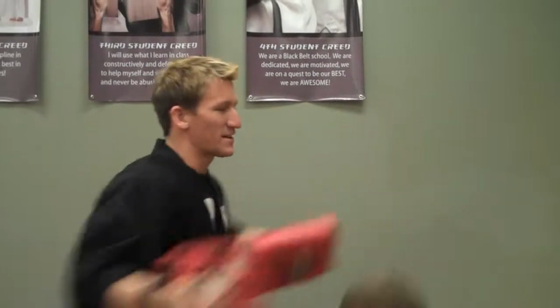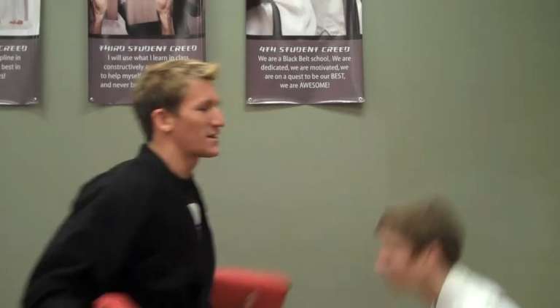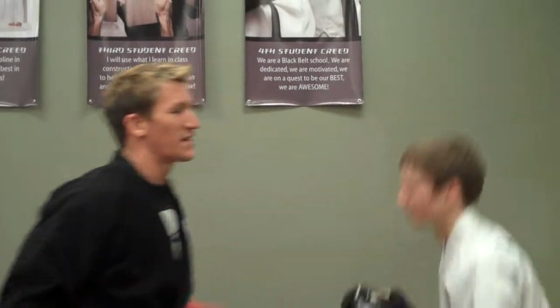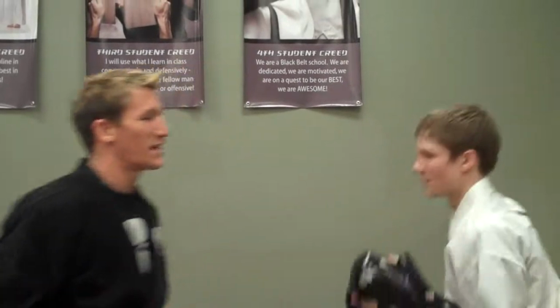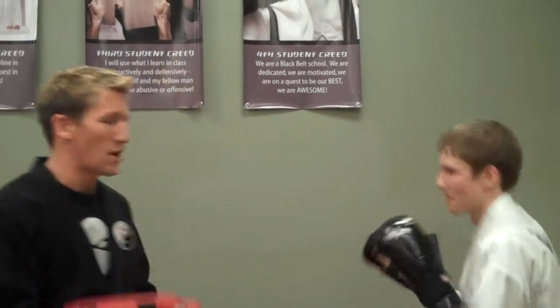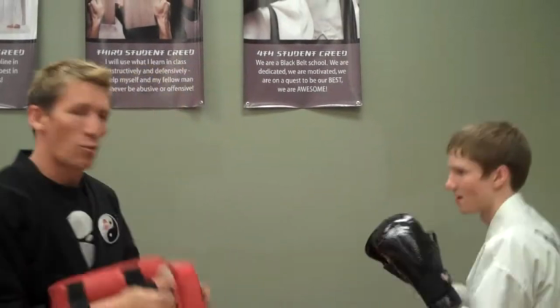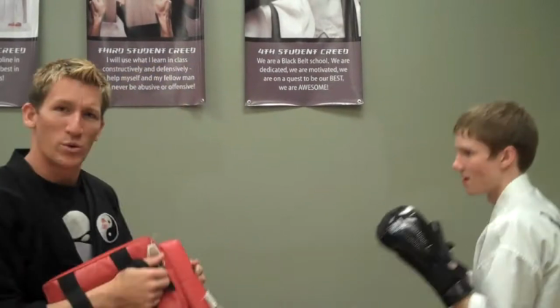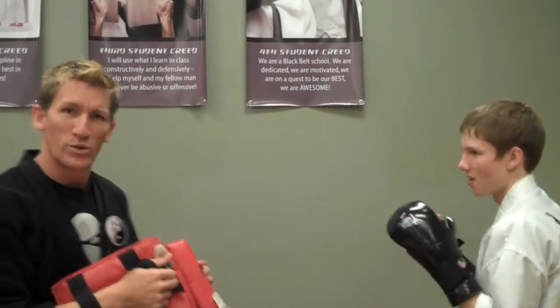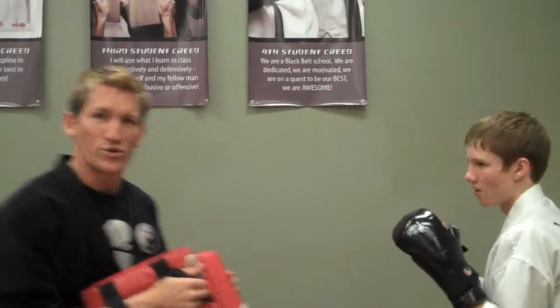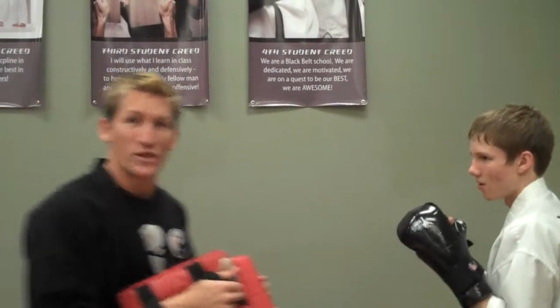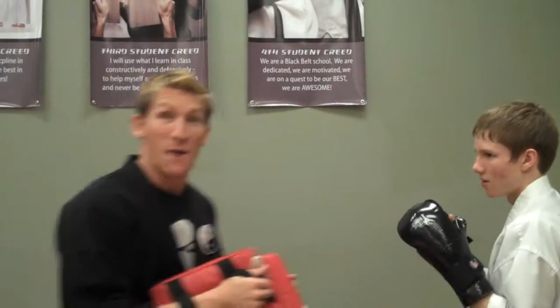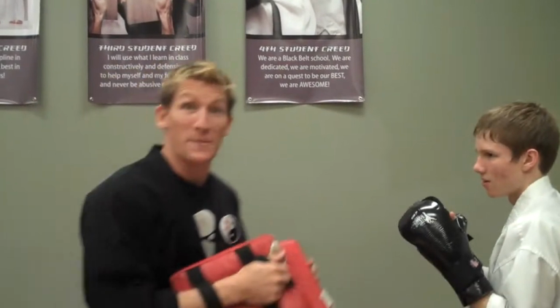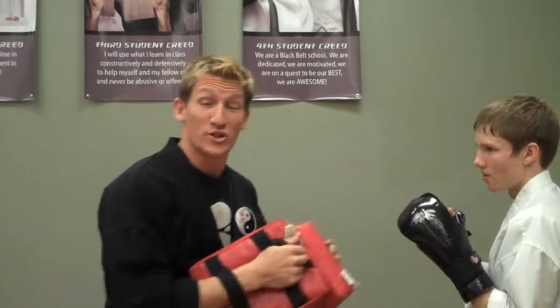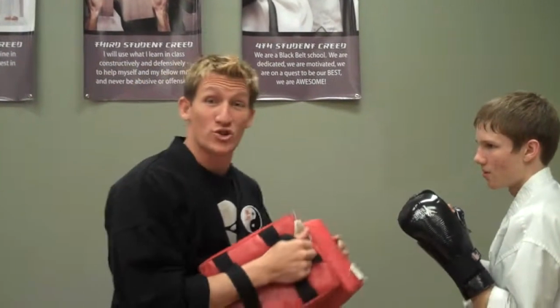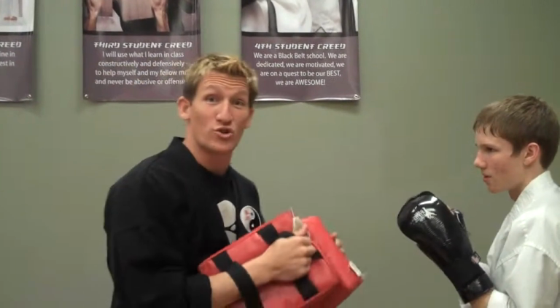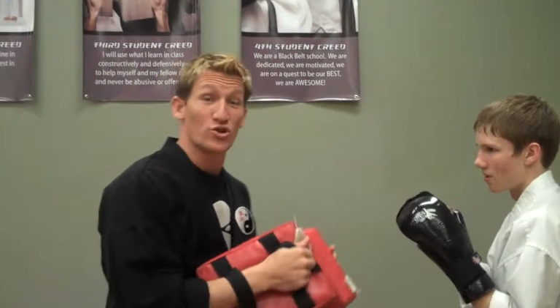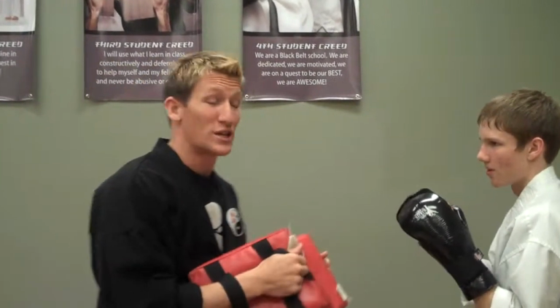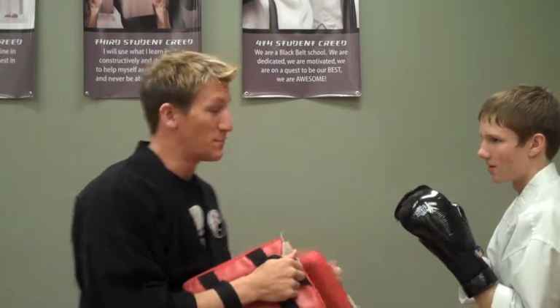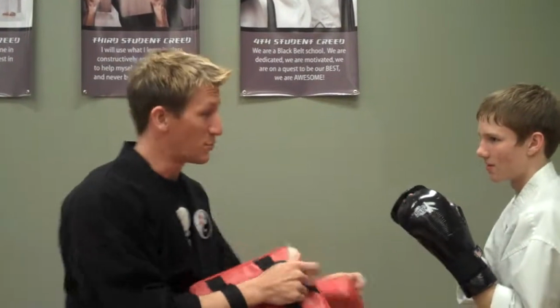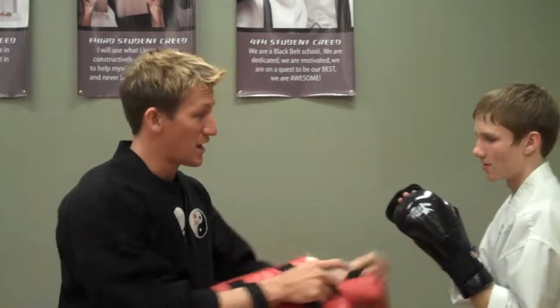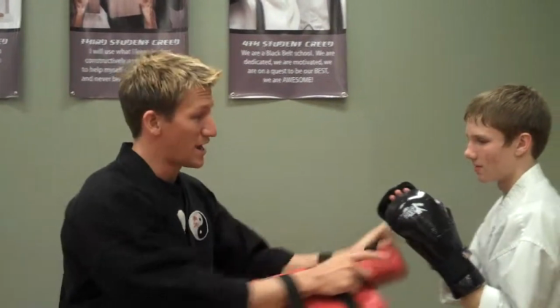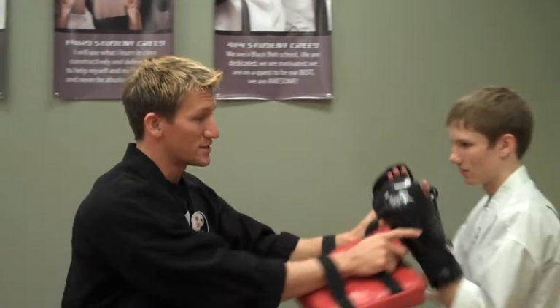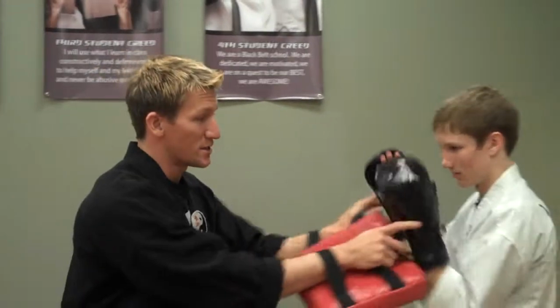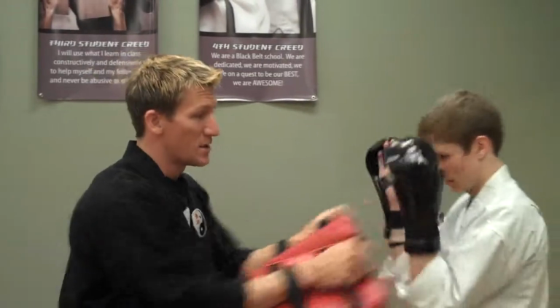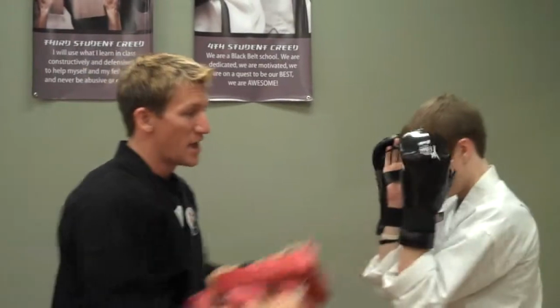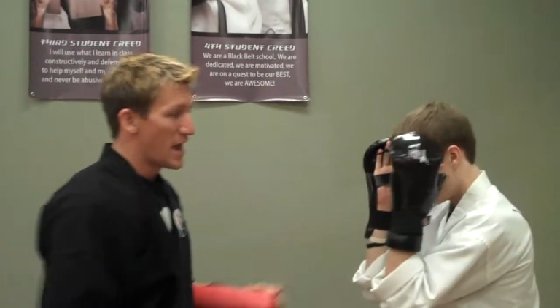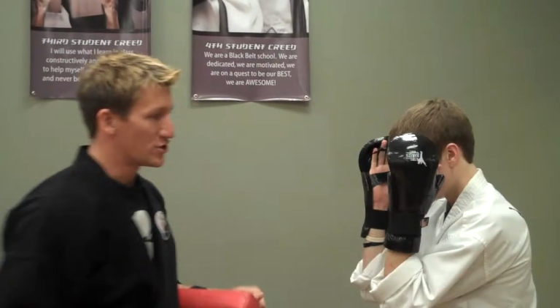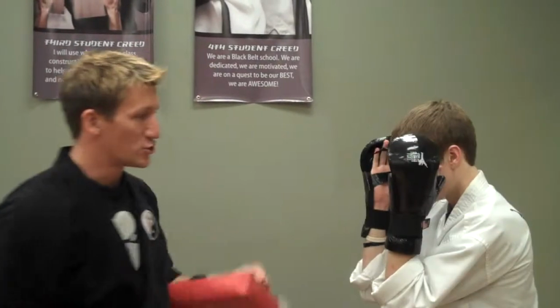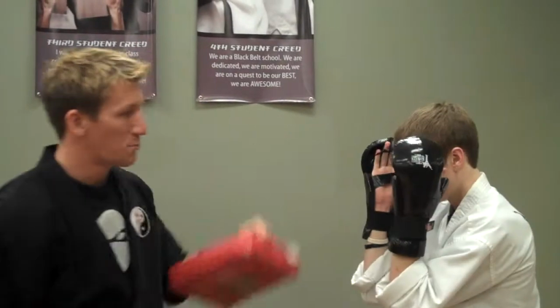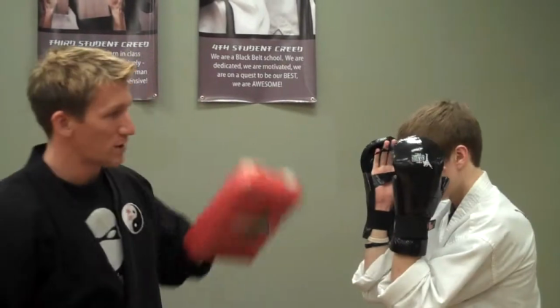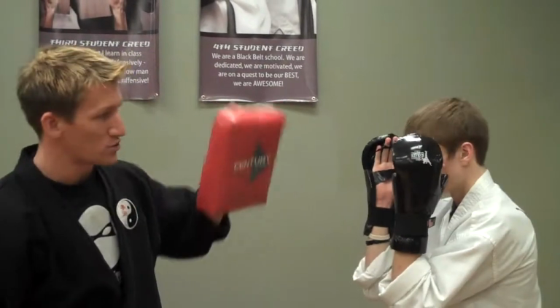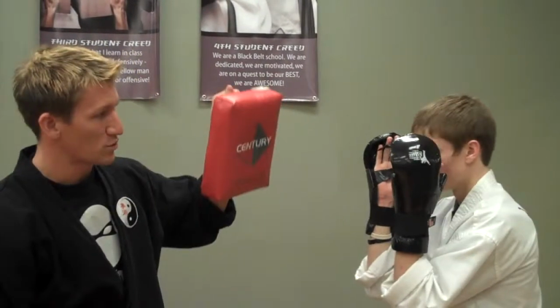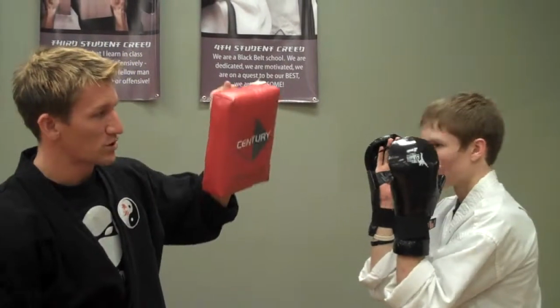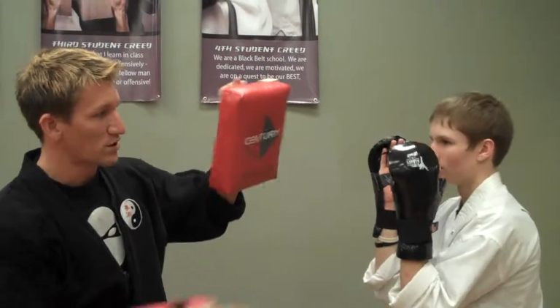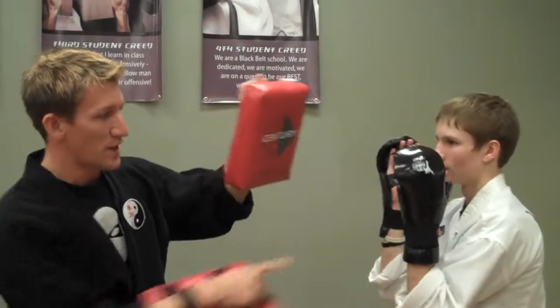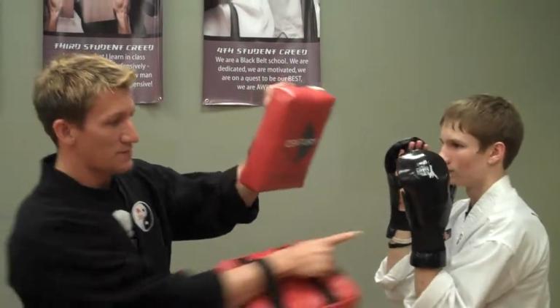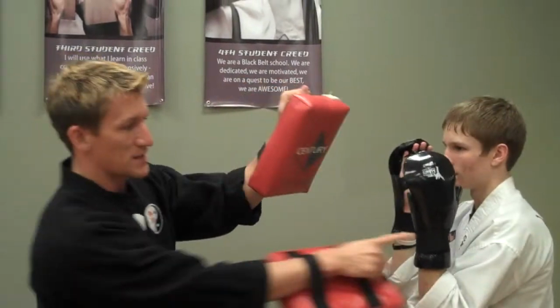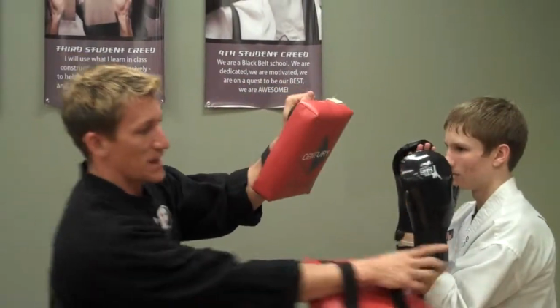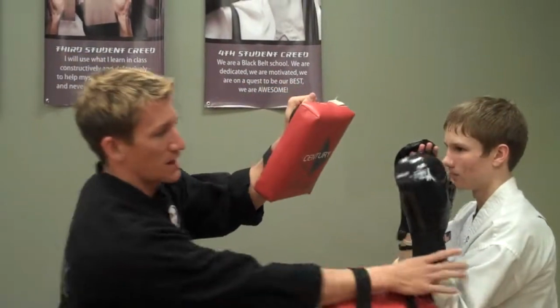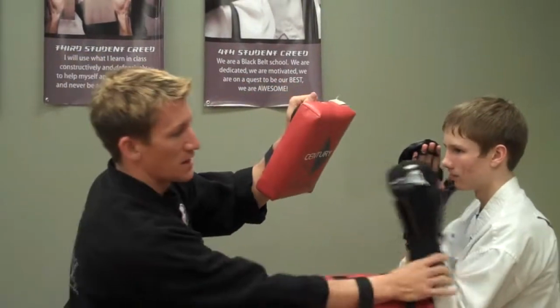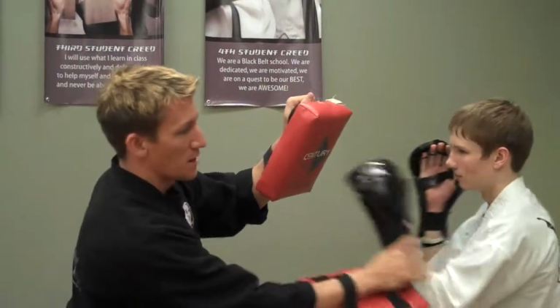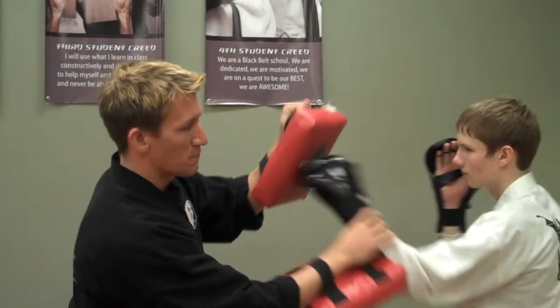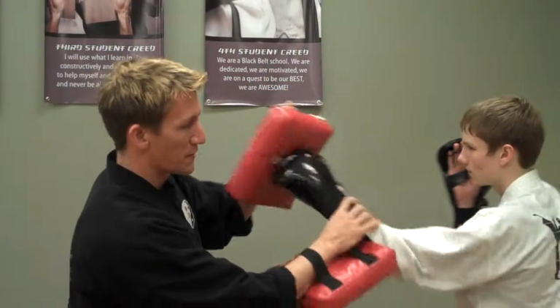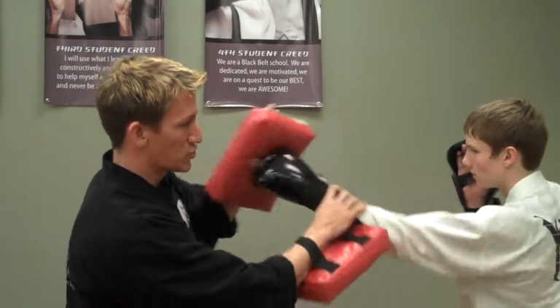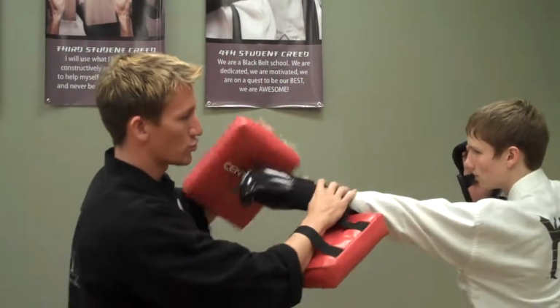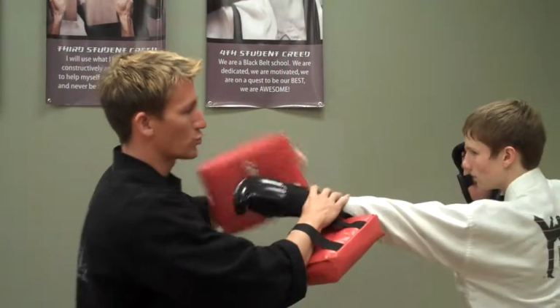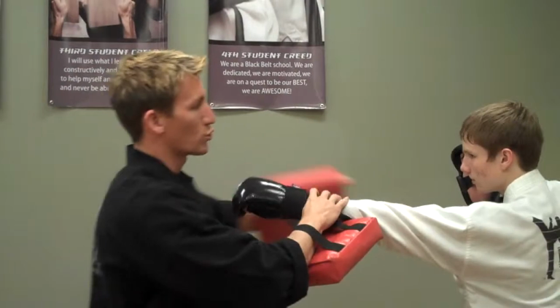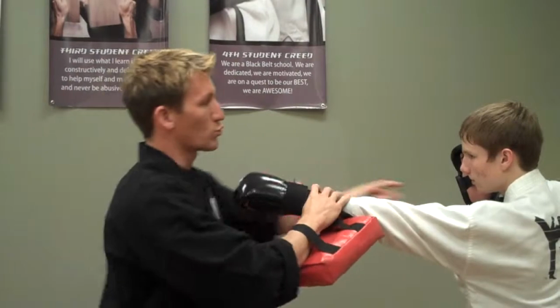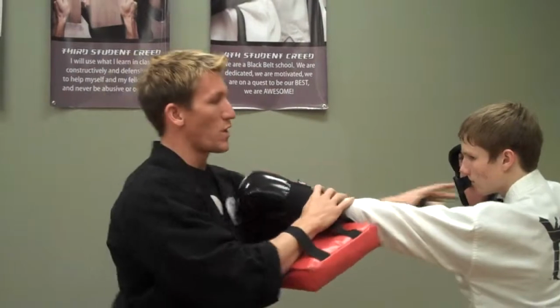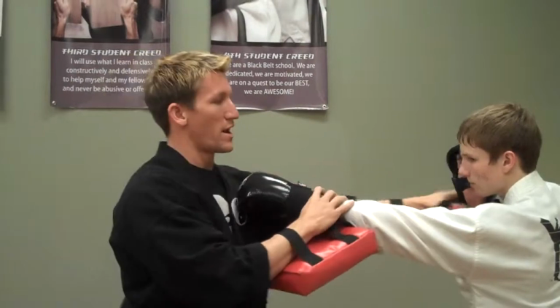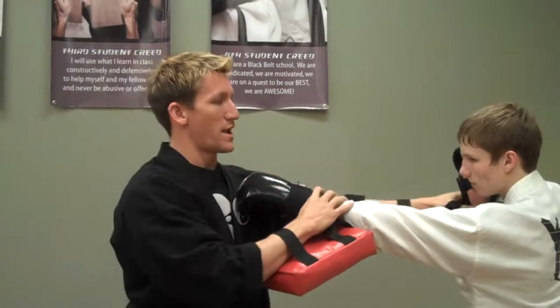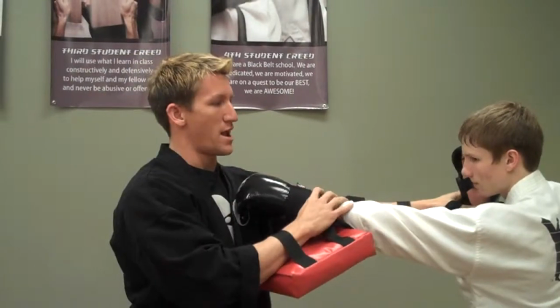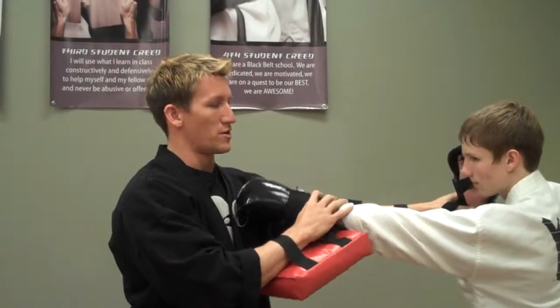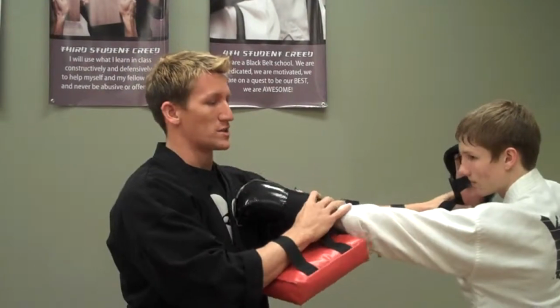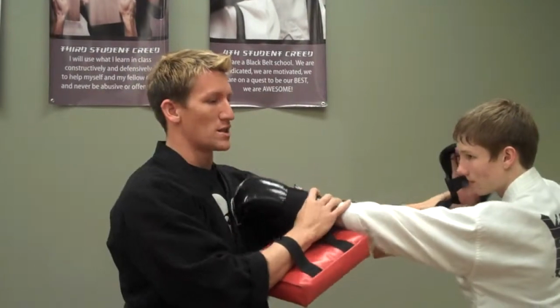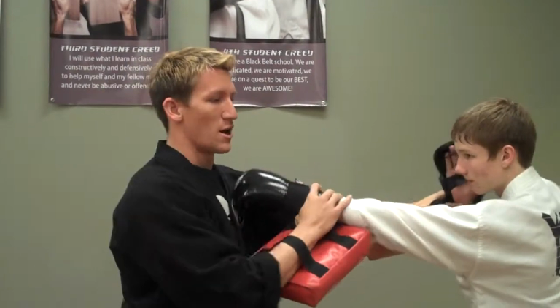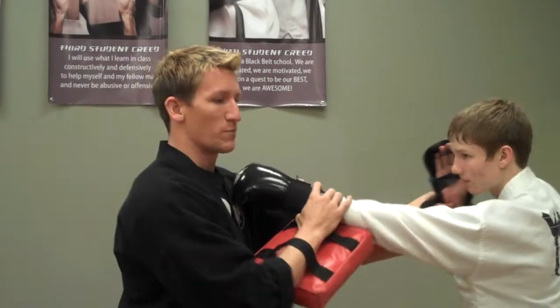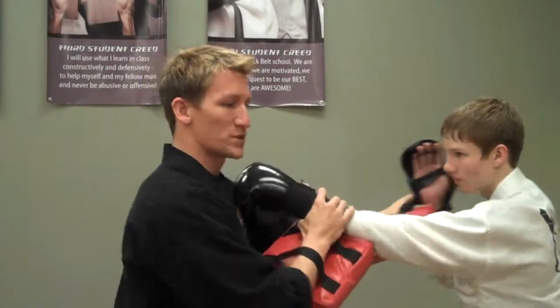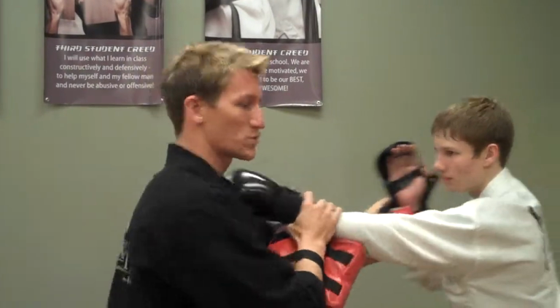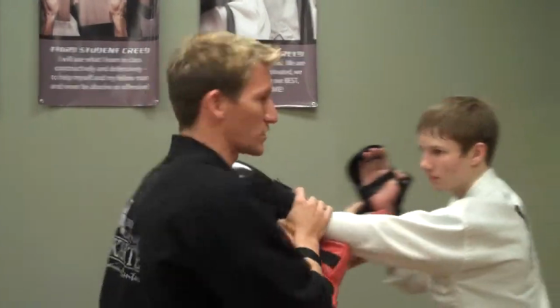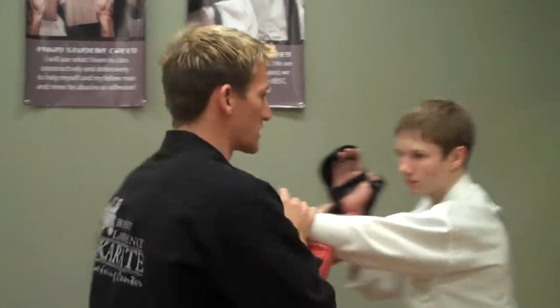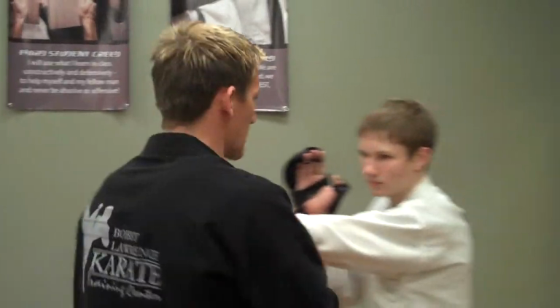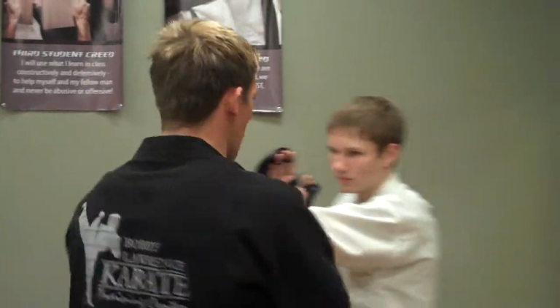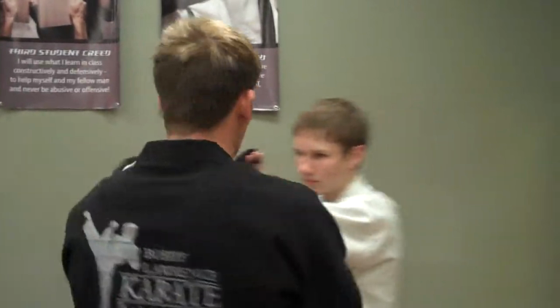Now when we do that, make sure you keep your hands up. As you punch with the left hand, make sure your right heel is up. Let's switch to the side.